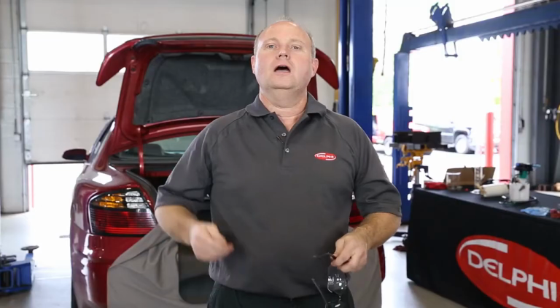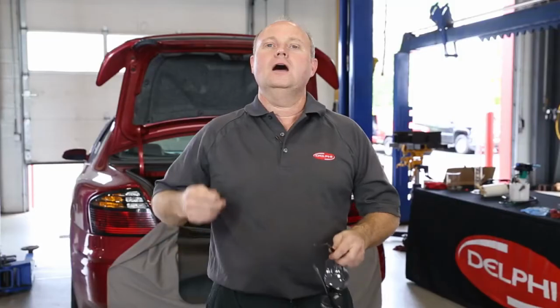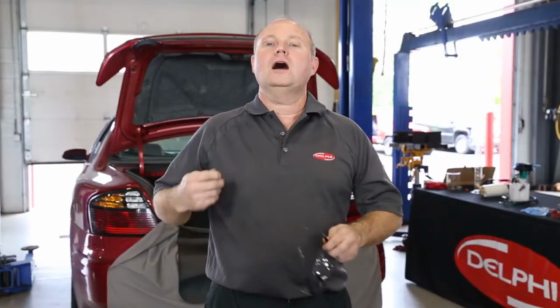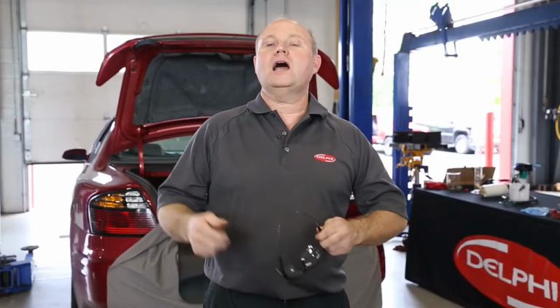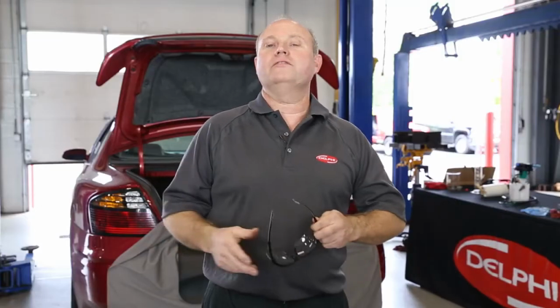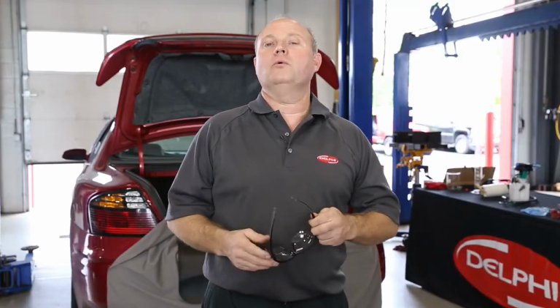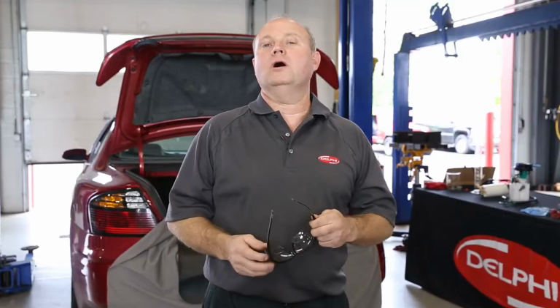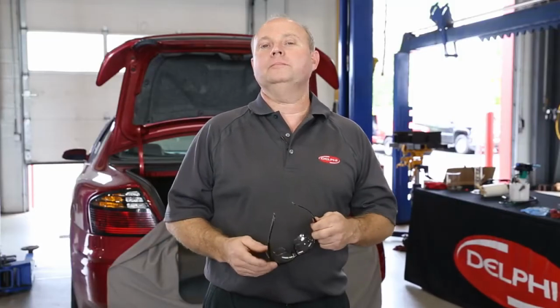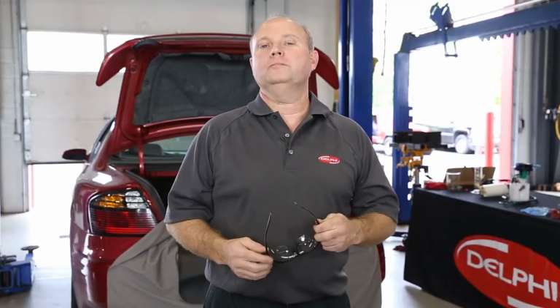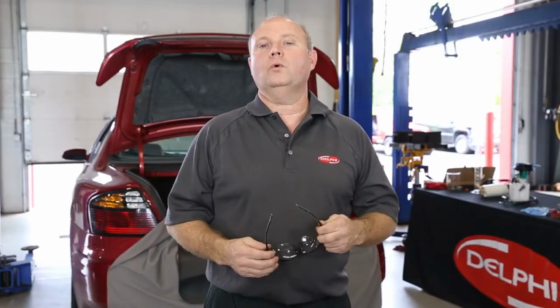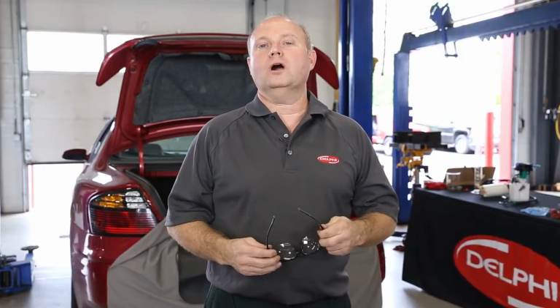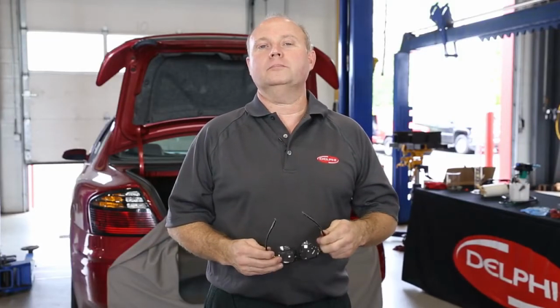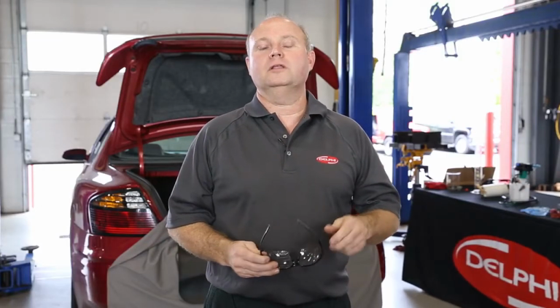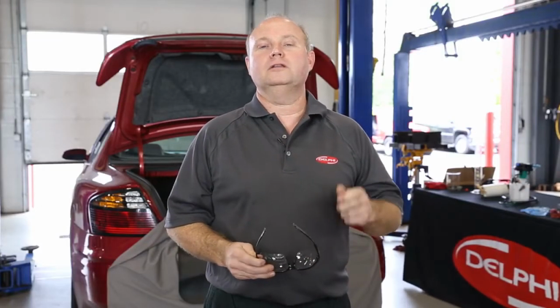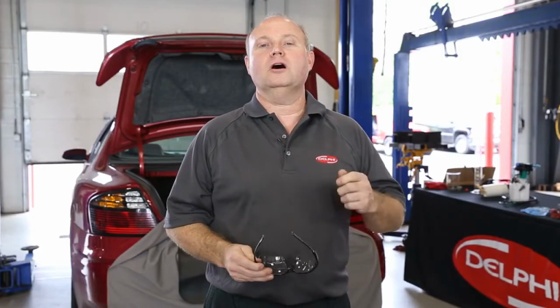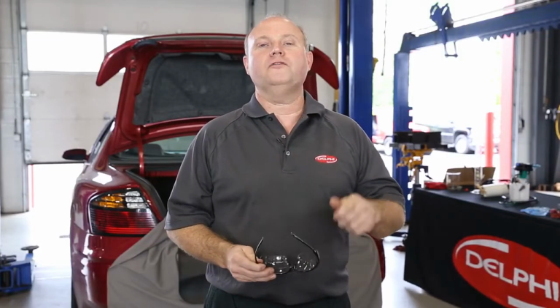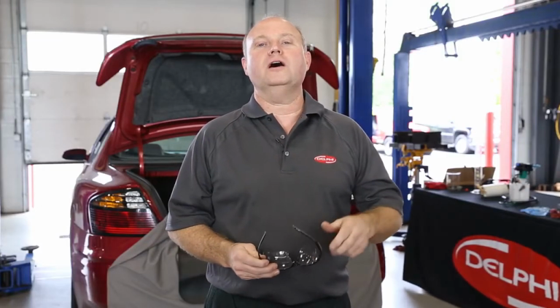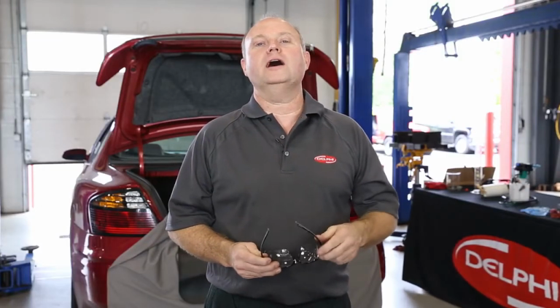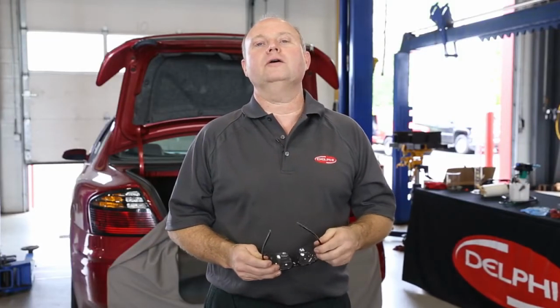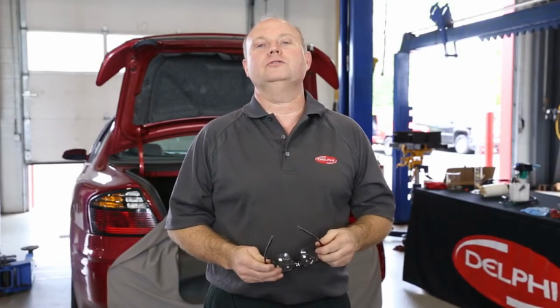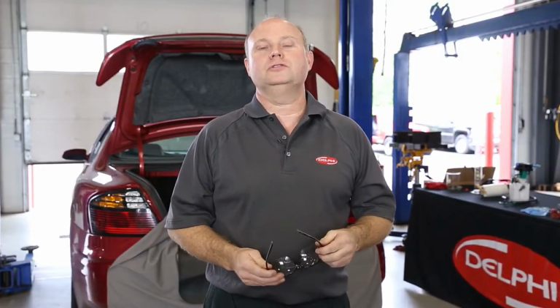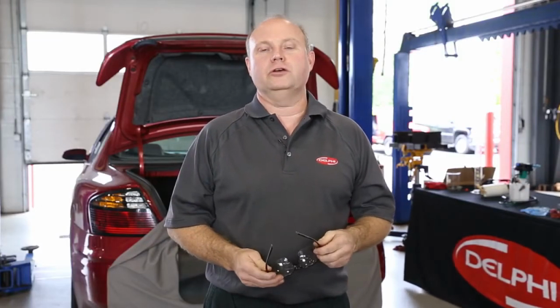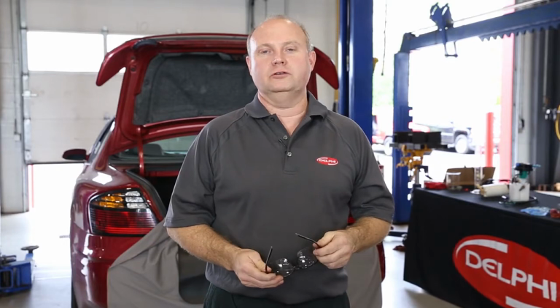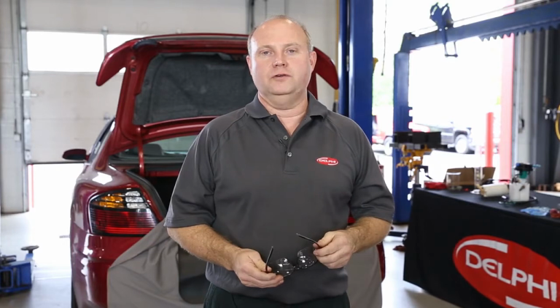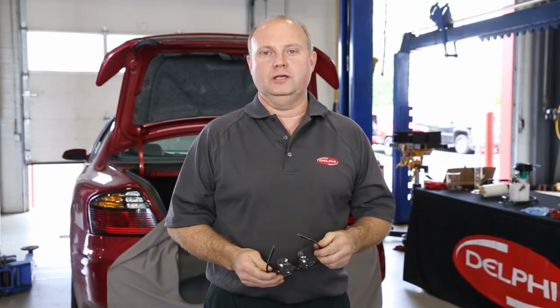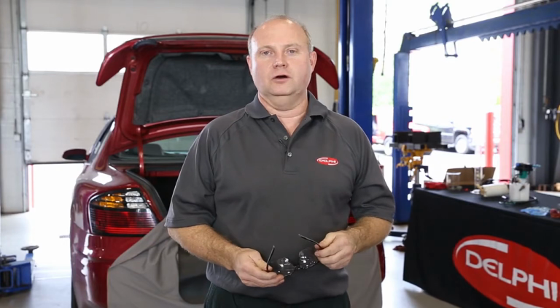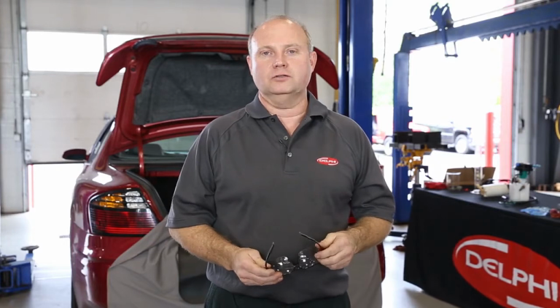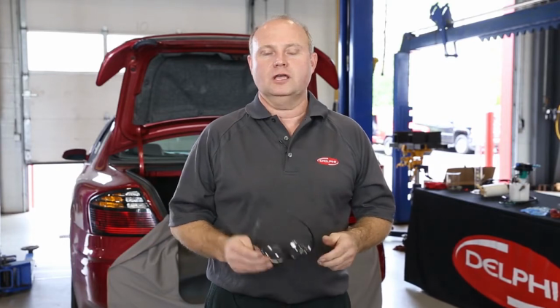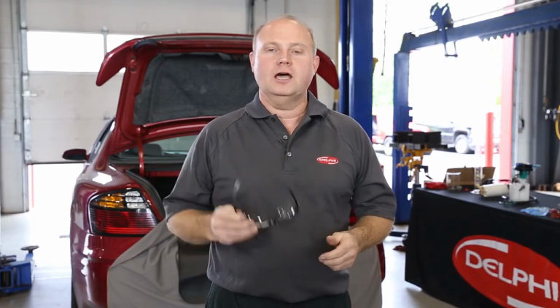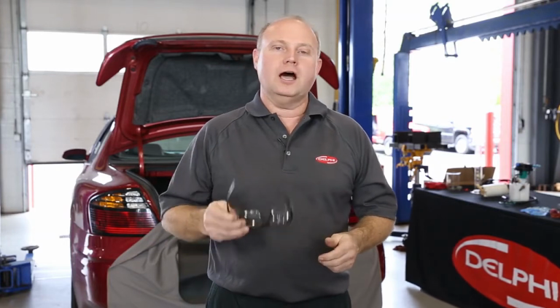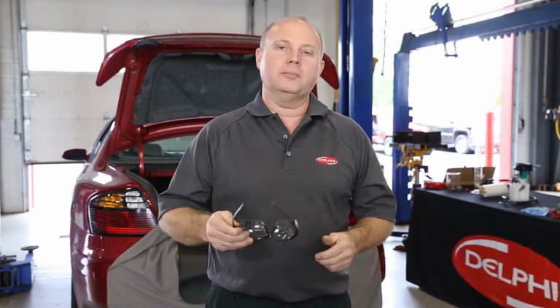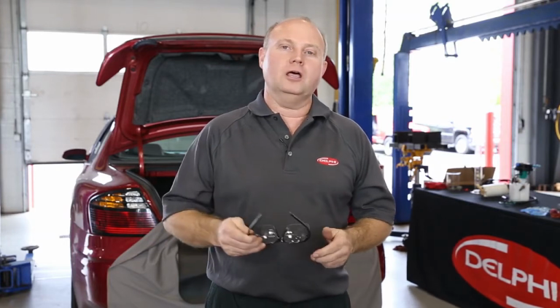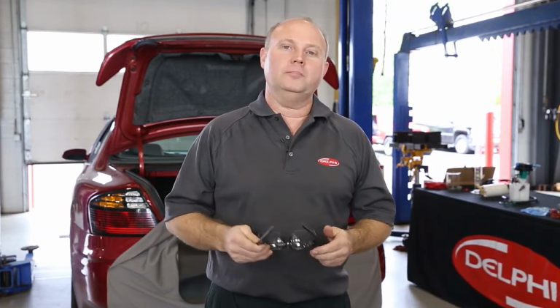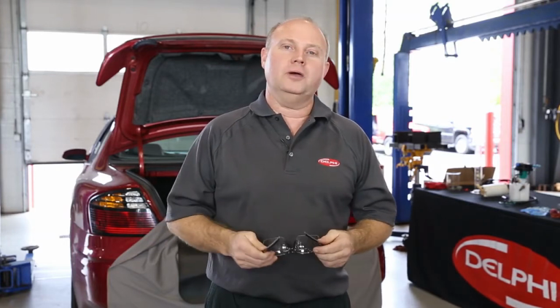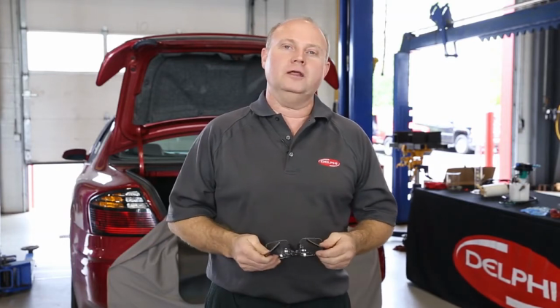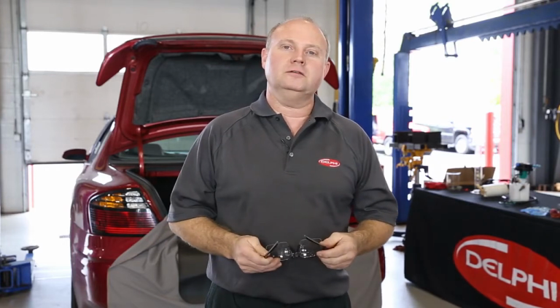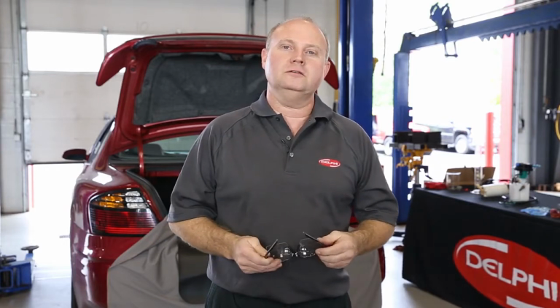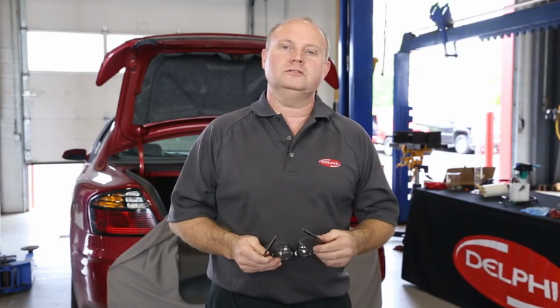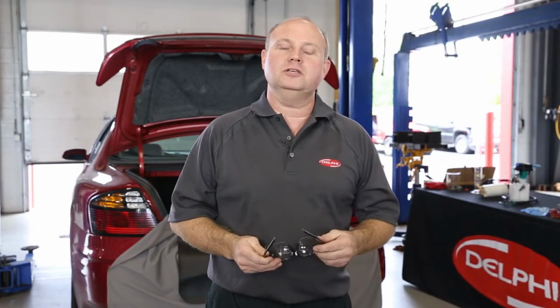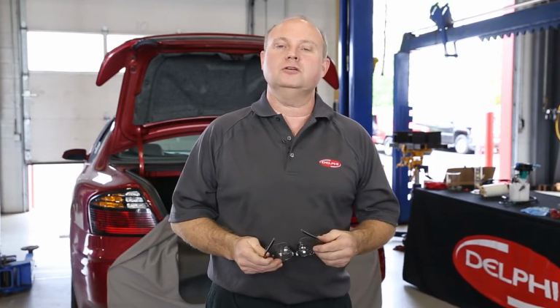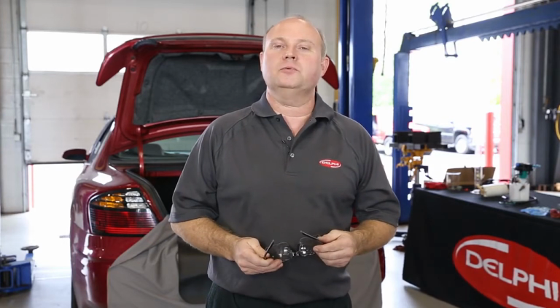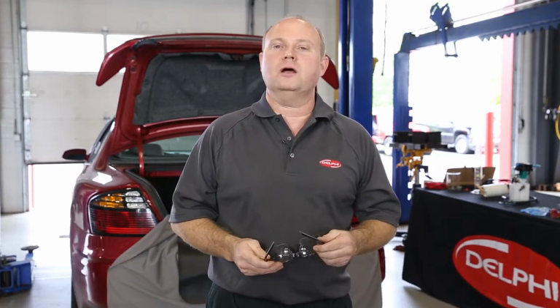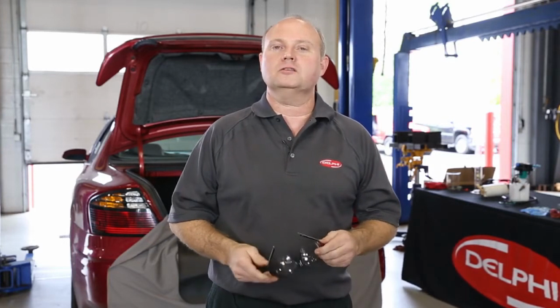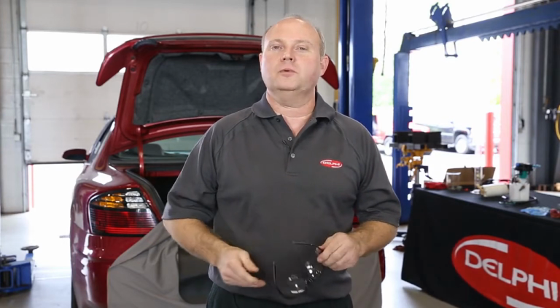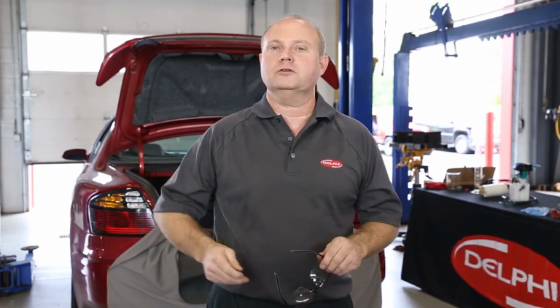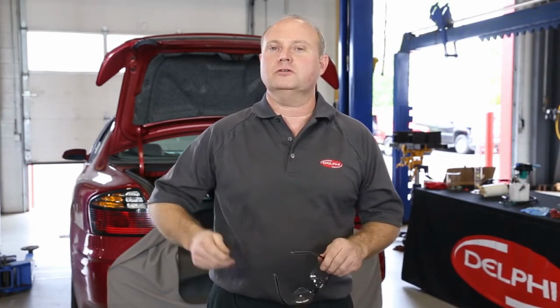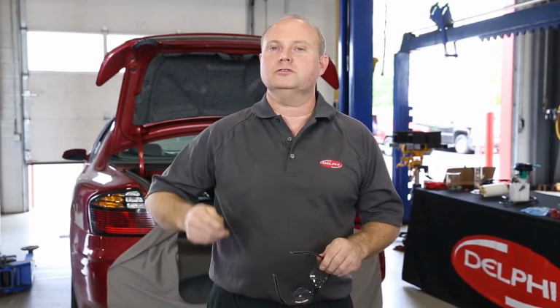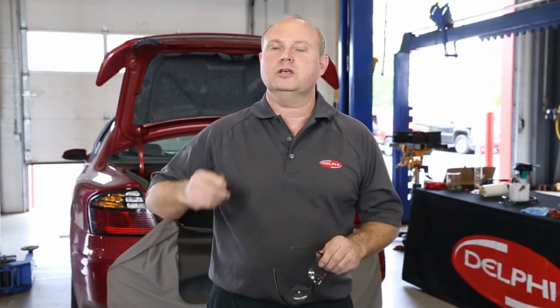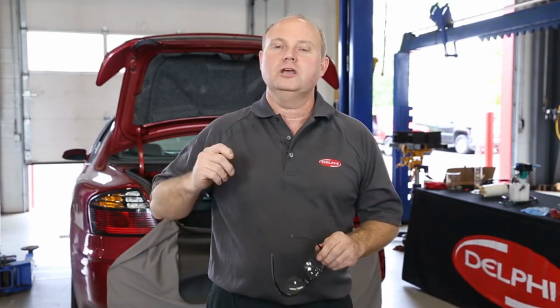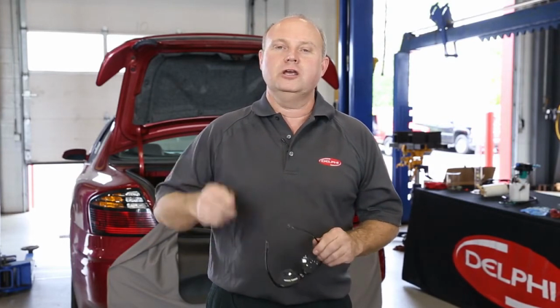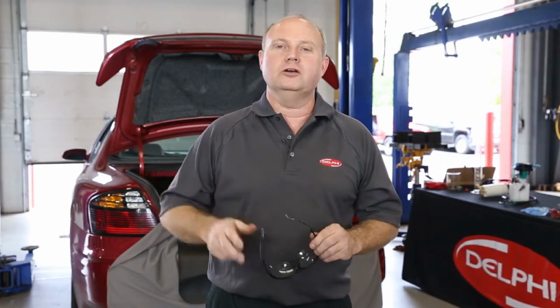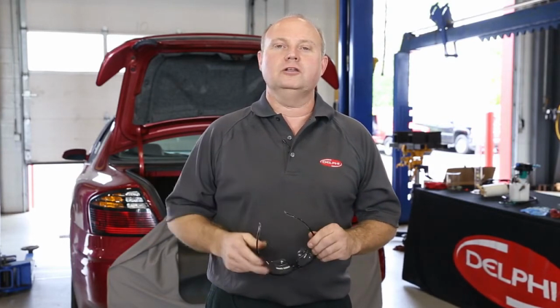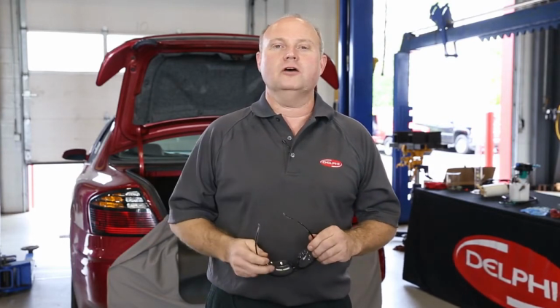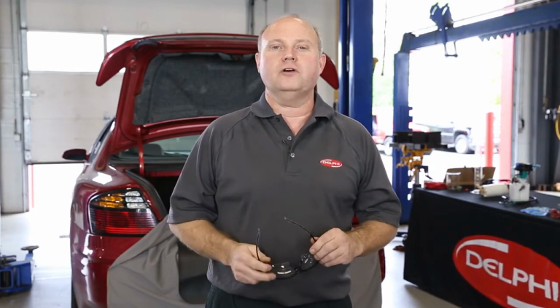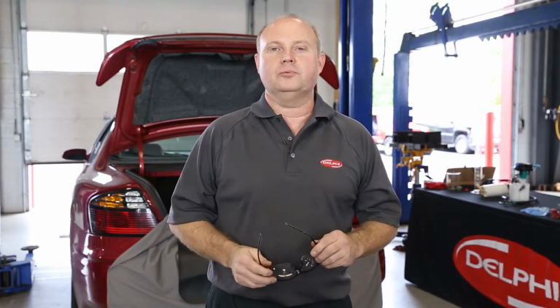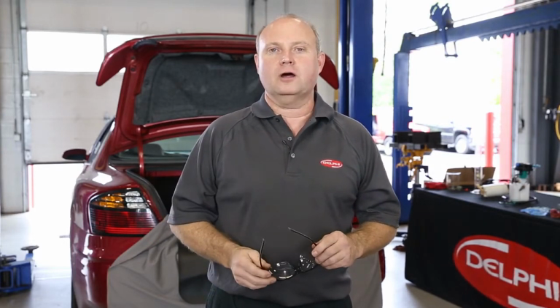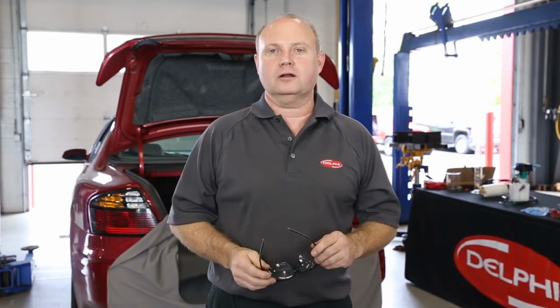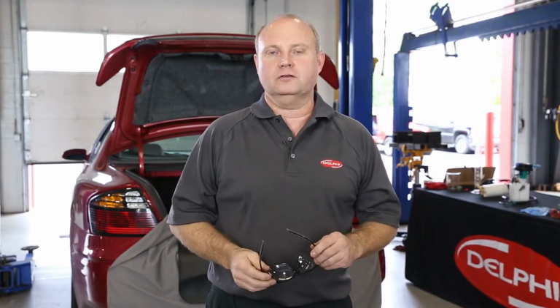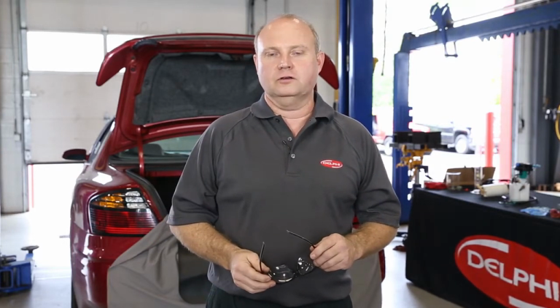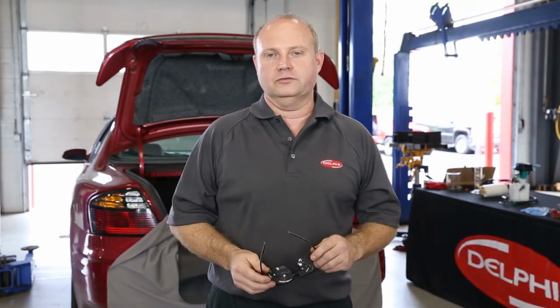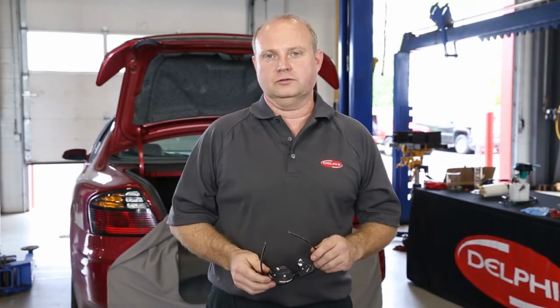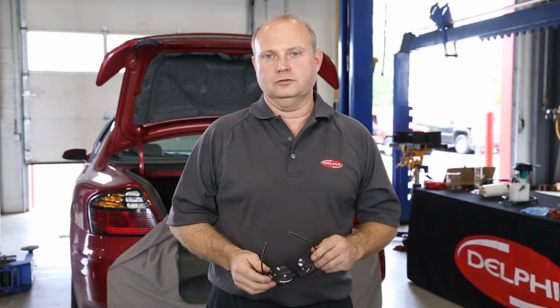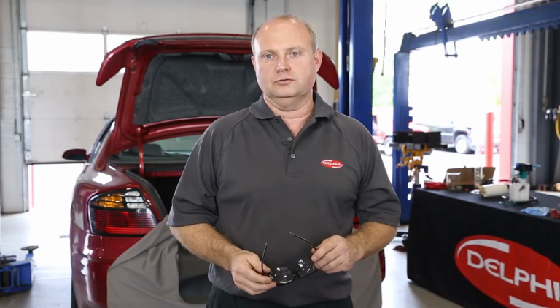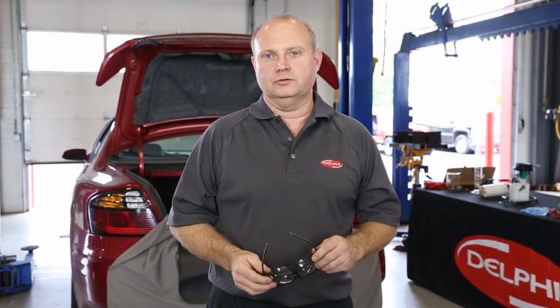Hi everyone, welcome to the Delphi How-To Series videos. I'm Clay Pennington, Senior Product Specialist here at Delphi Product and Service Solutions.